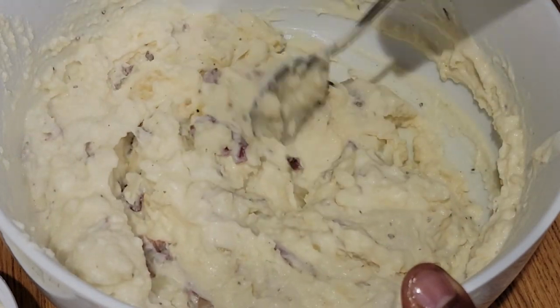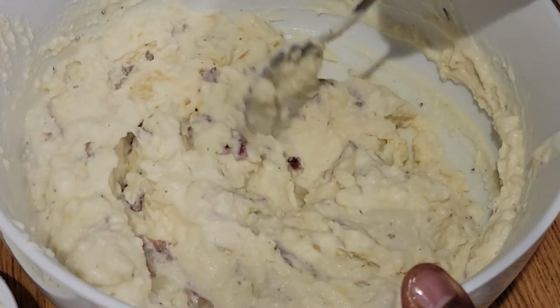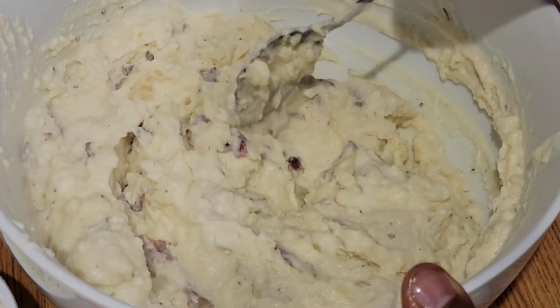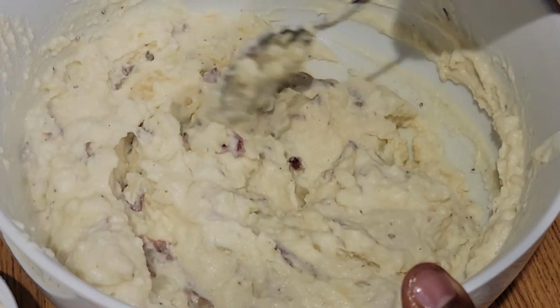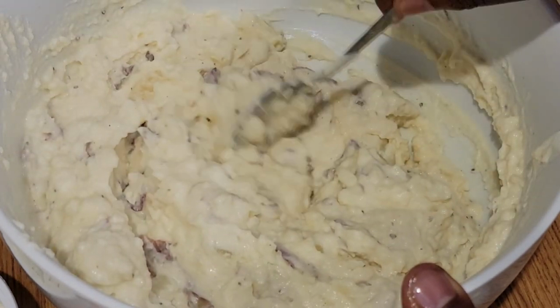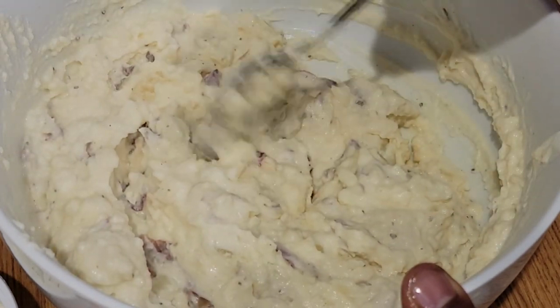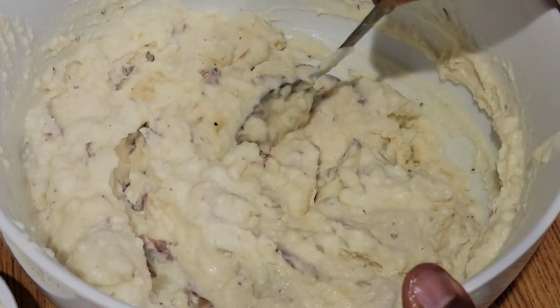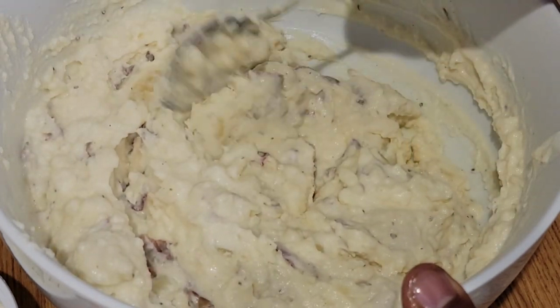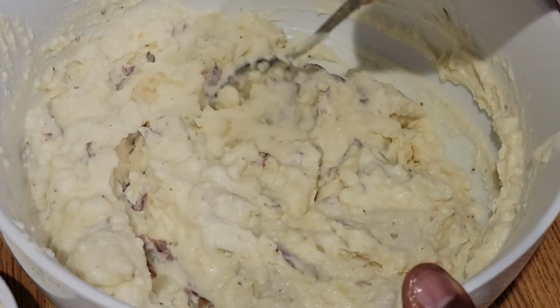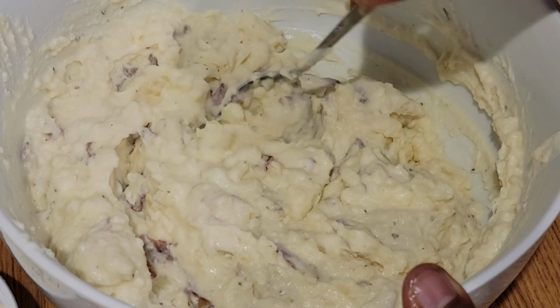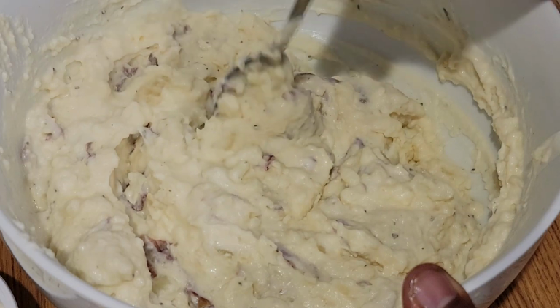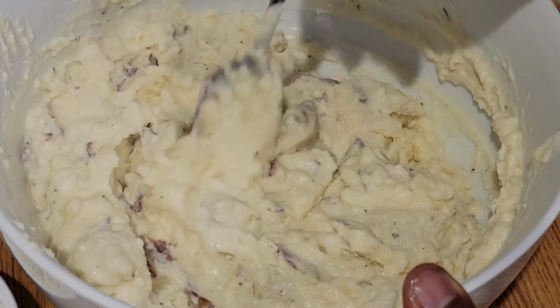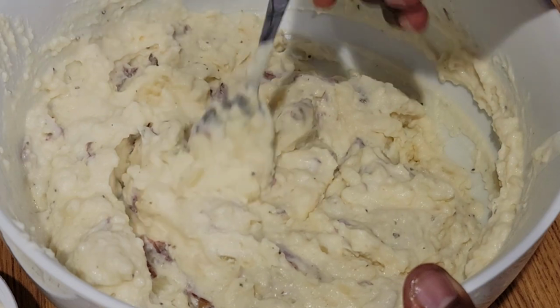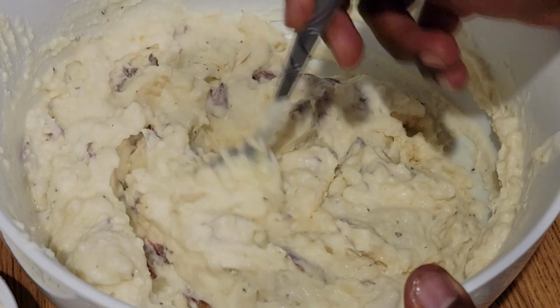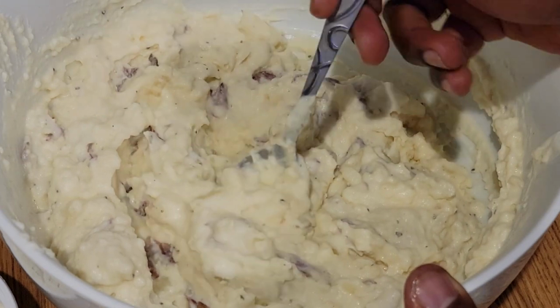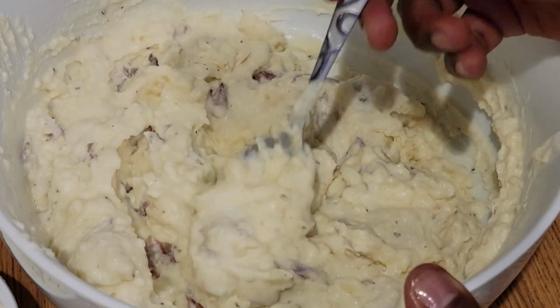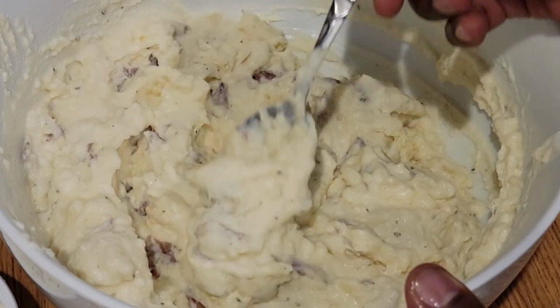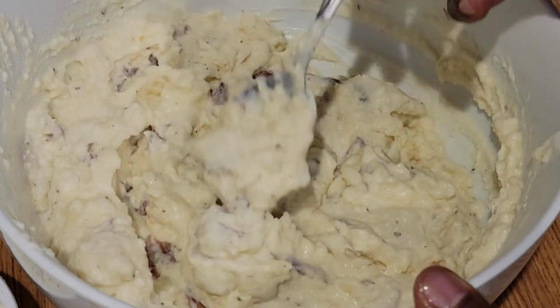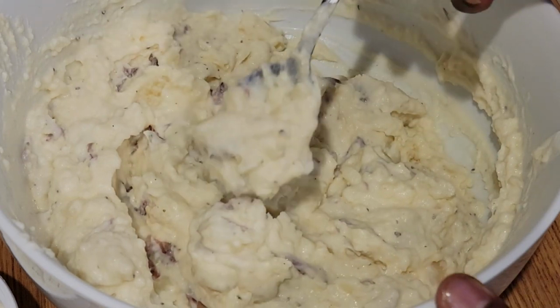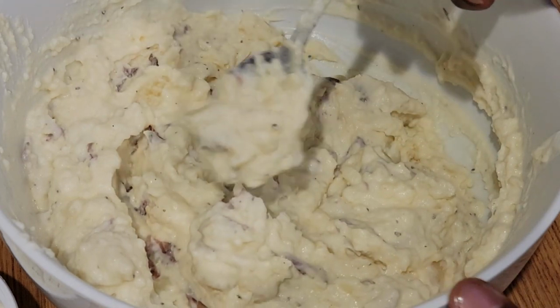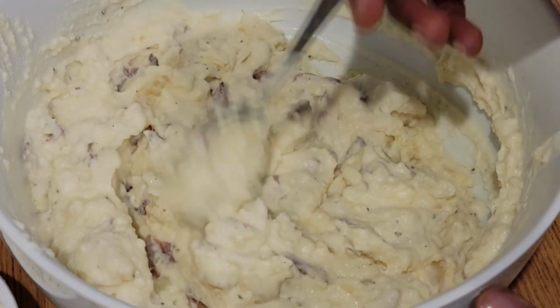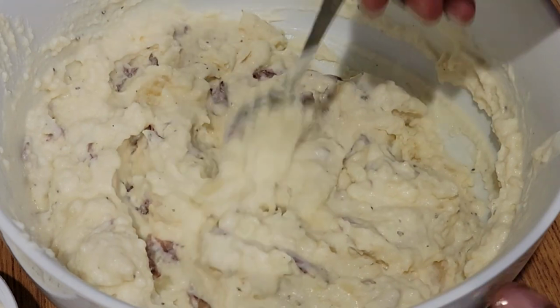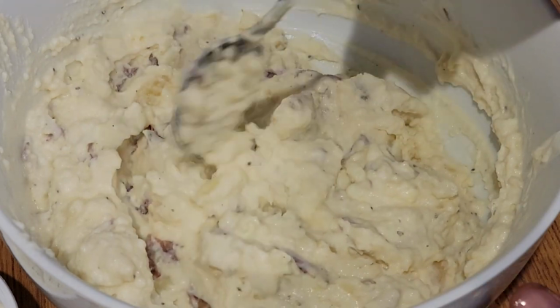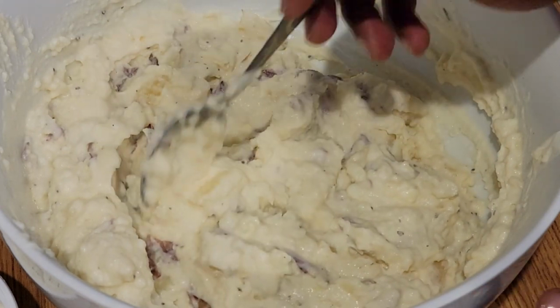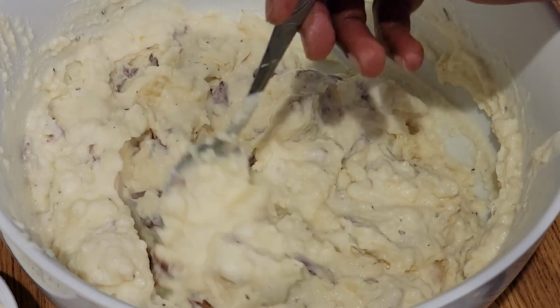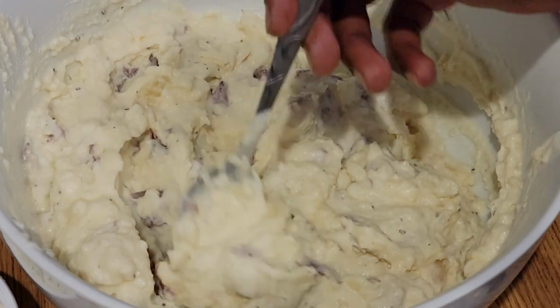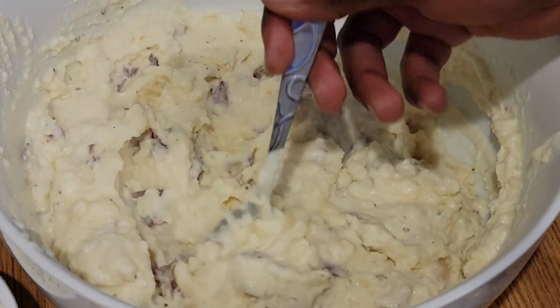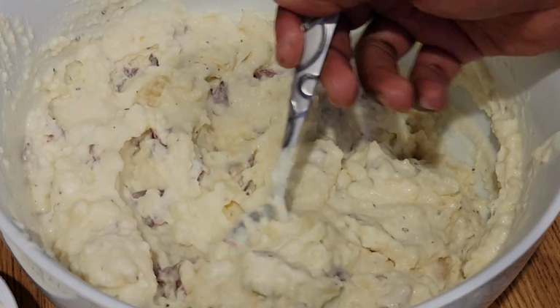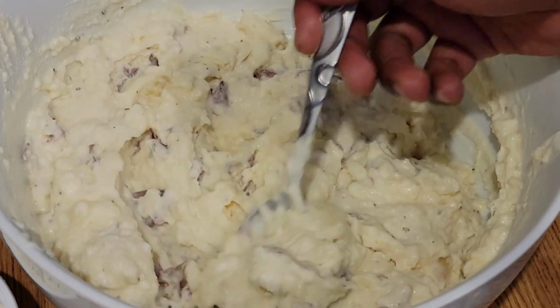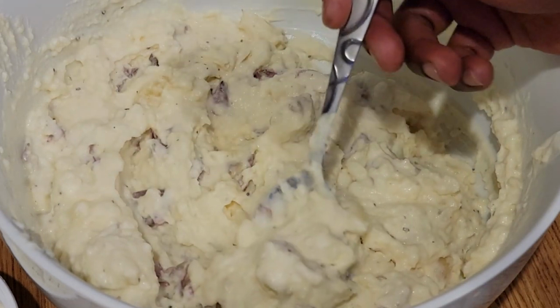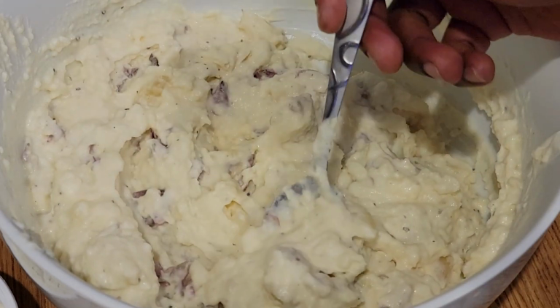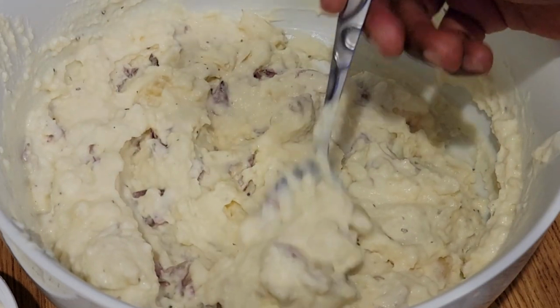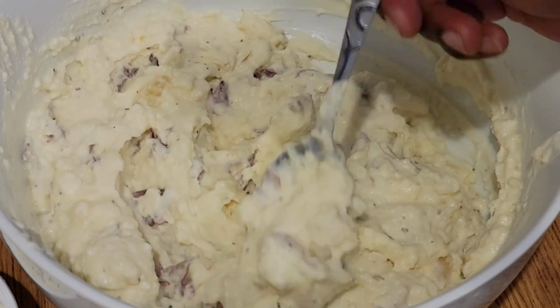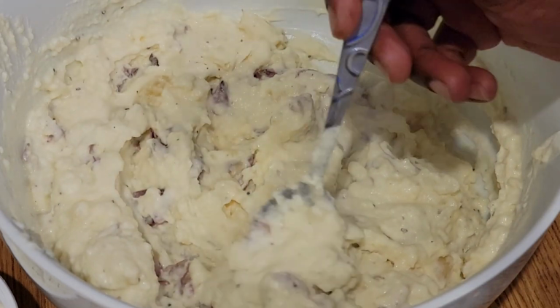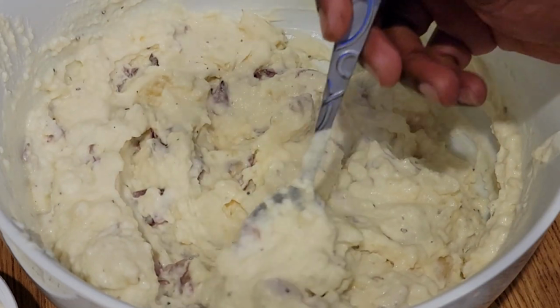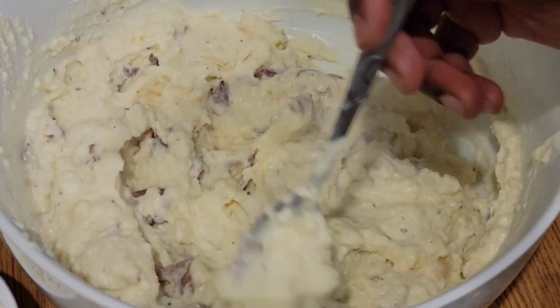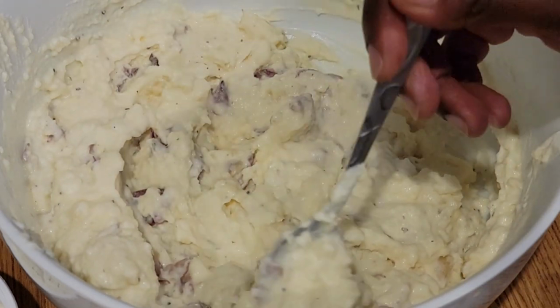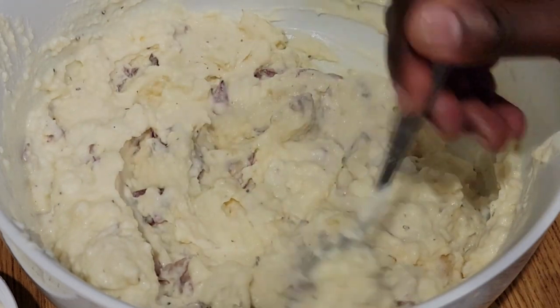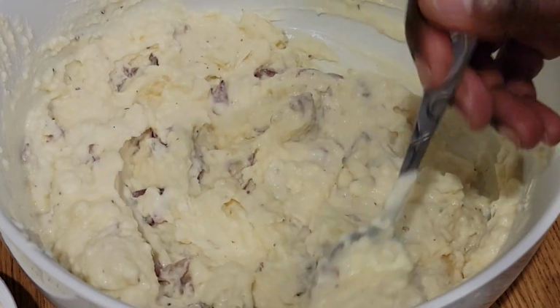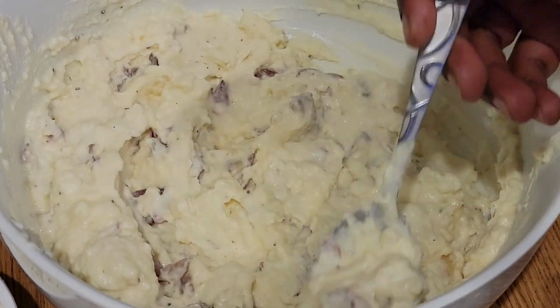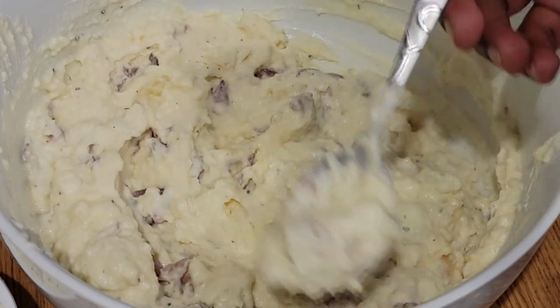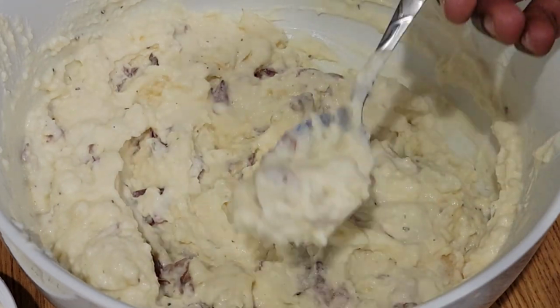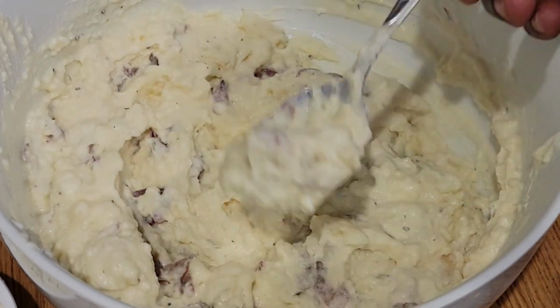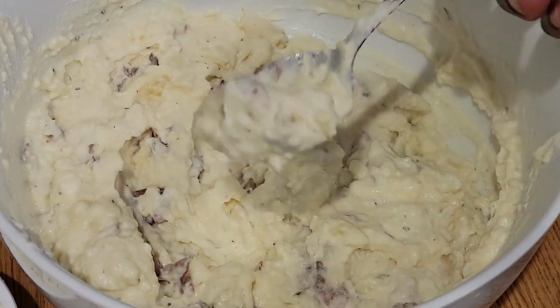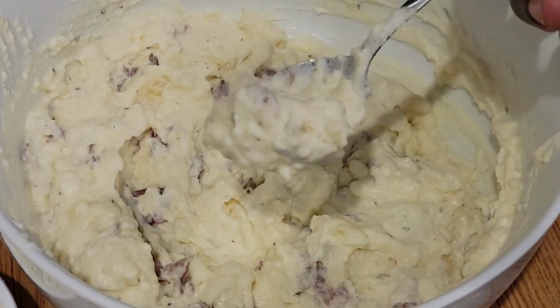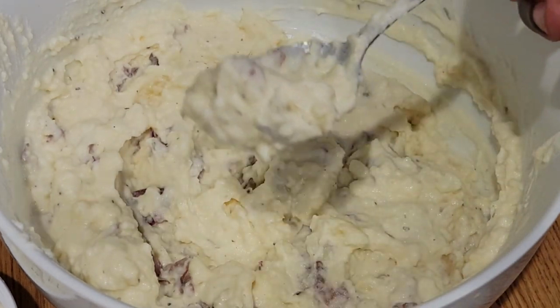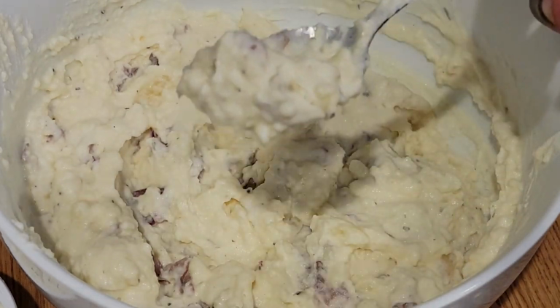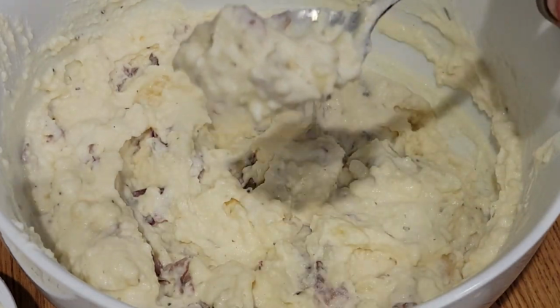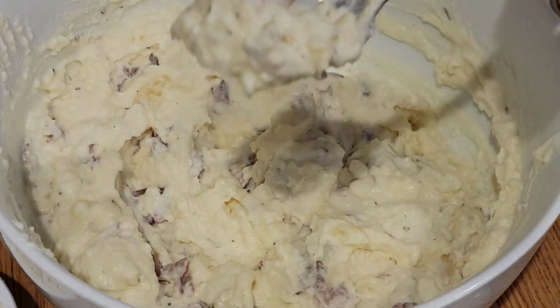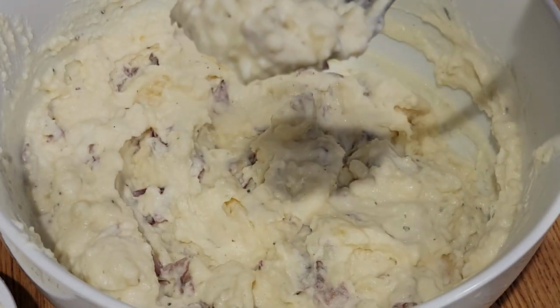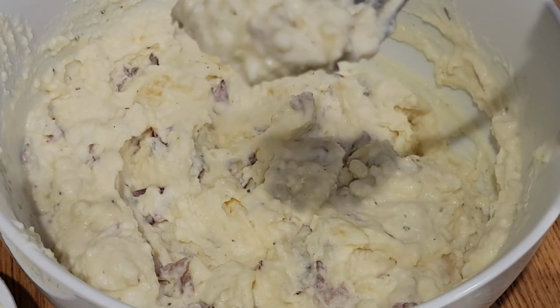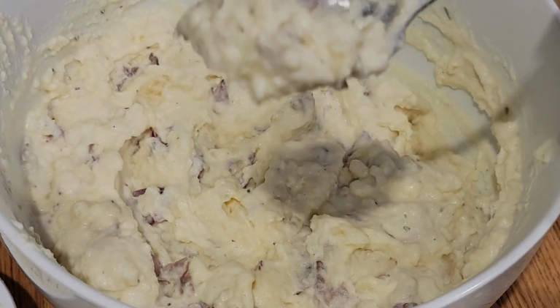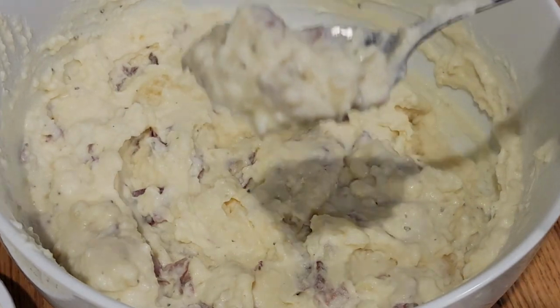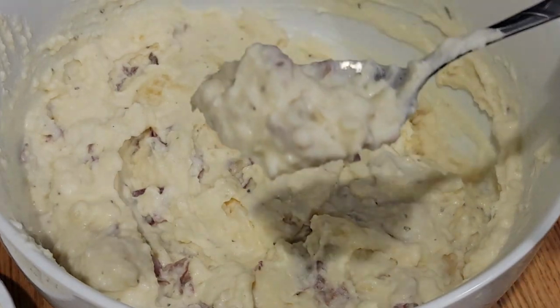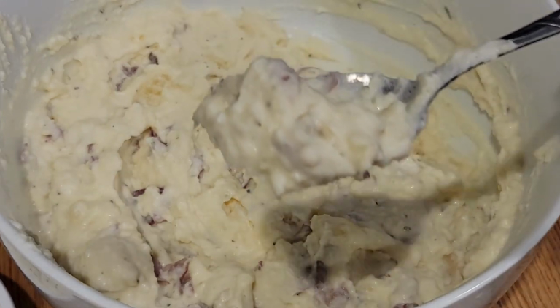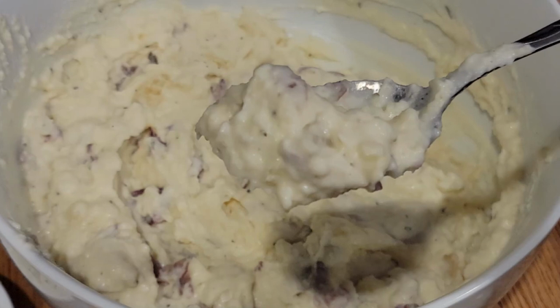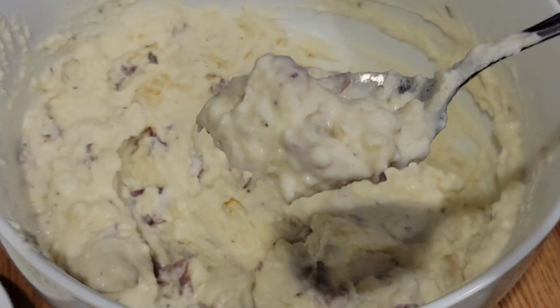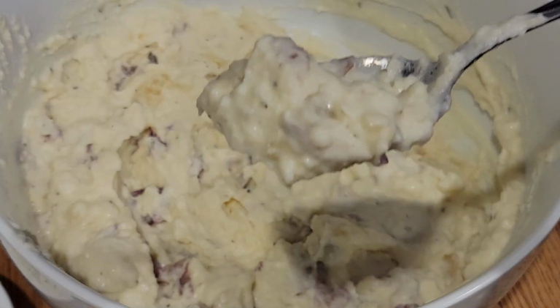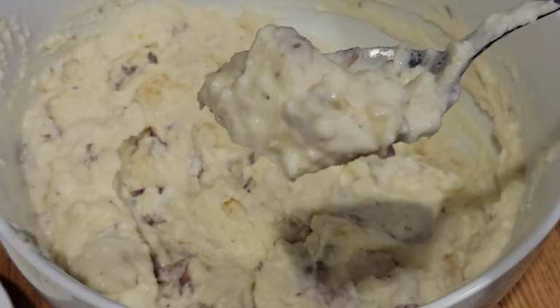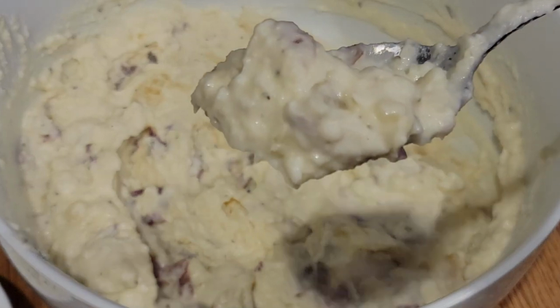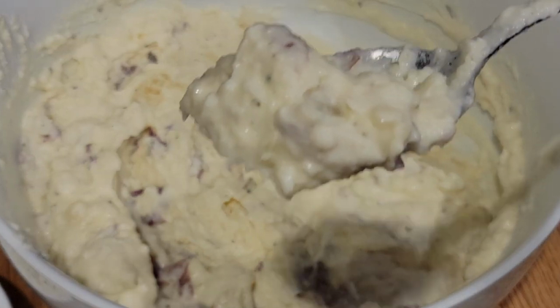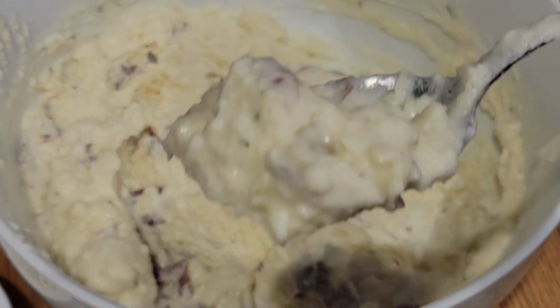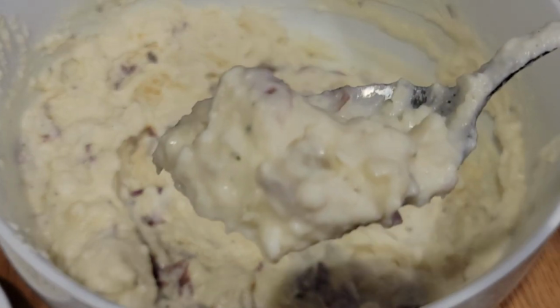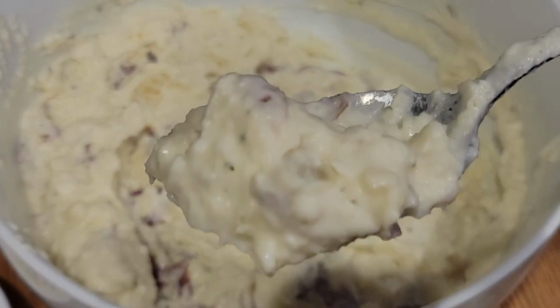You can still see the steam coming off these potatoes — they are so hot. But per any good chef, you've got to taste it.